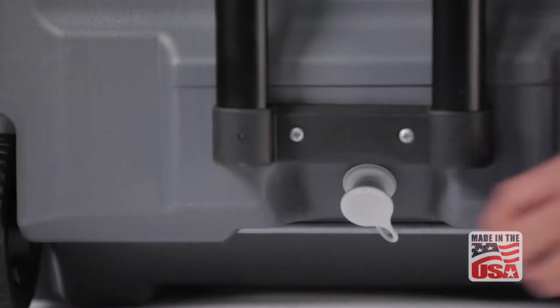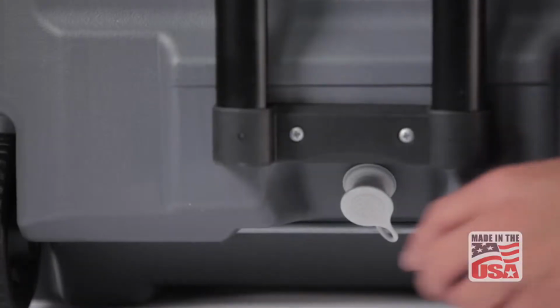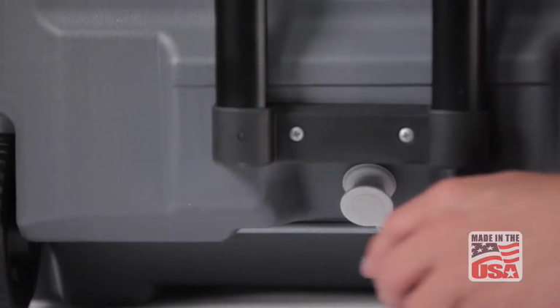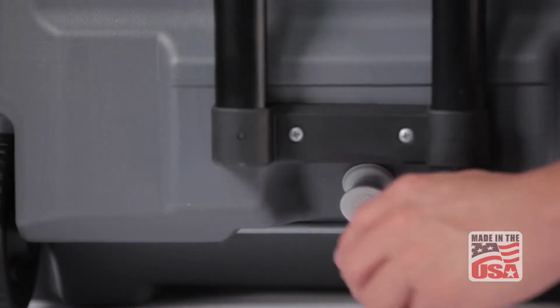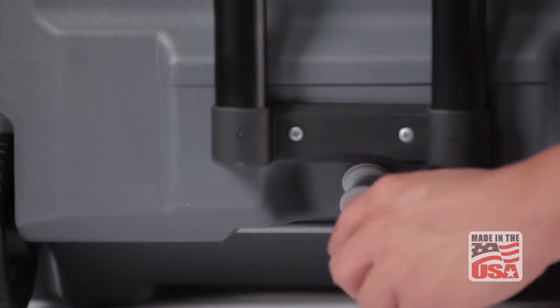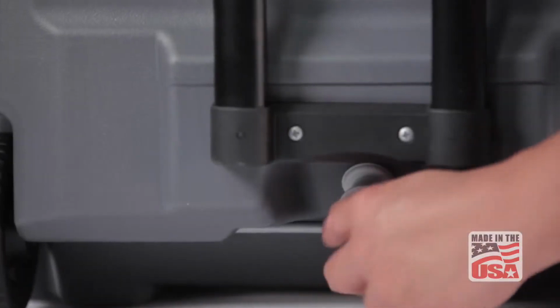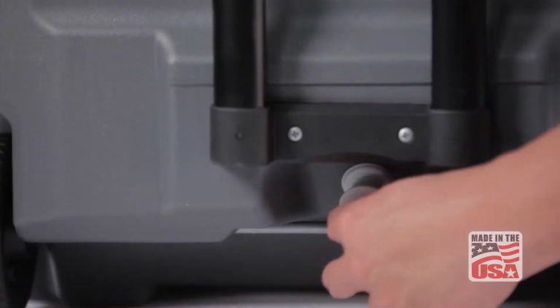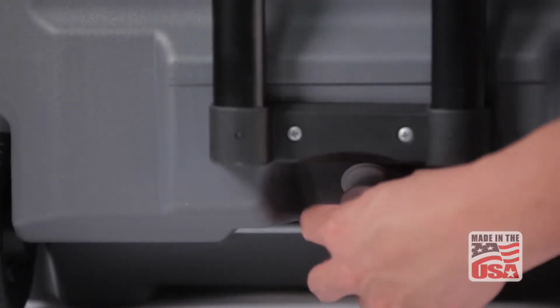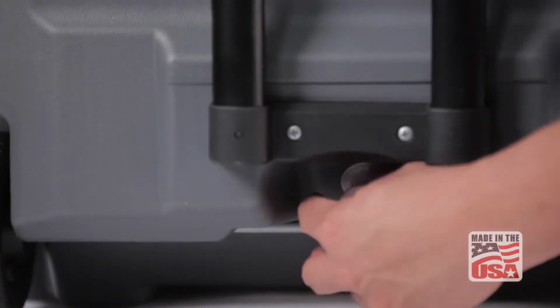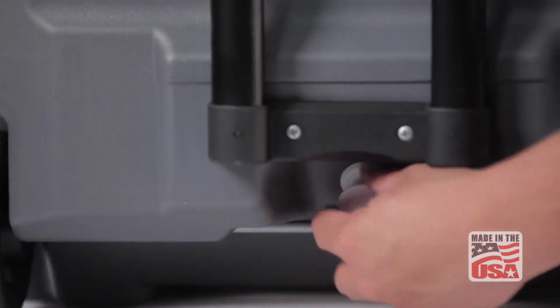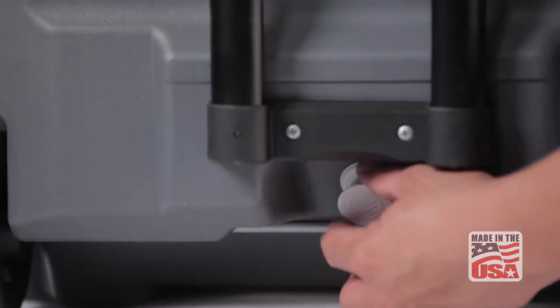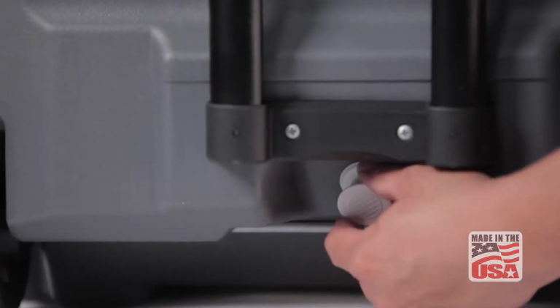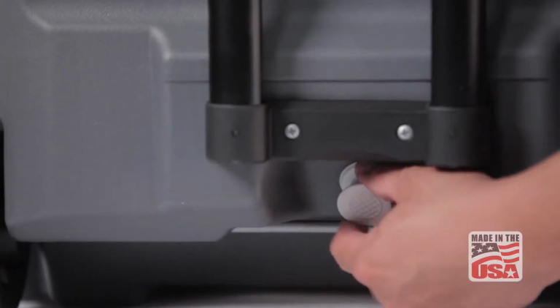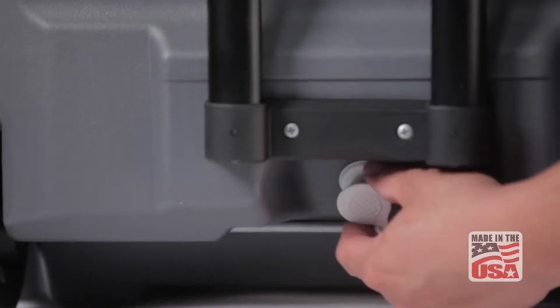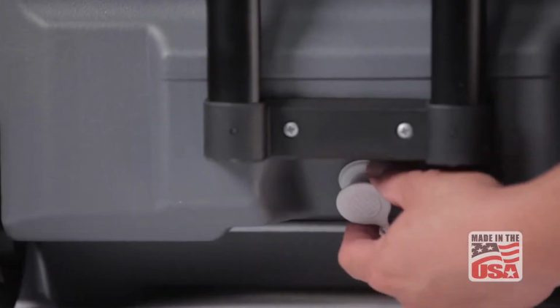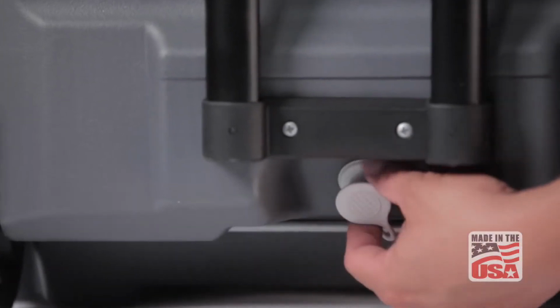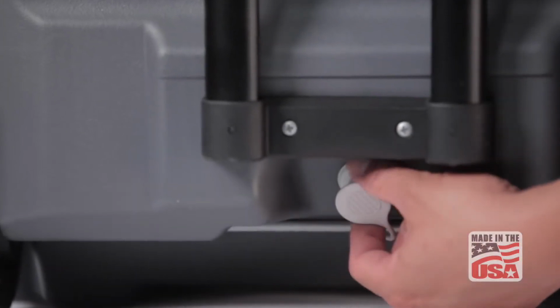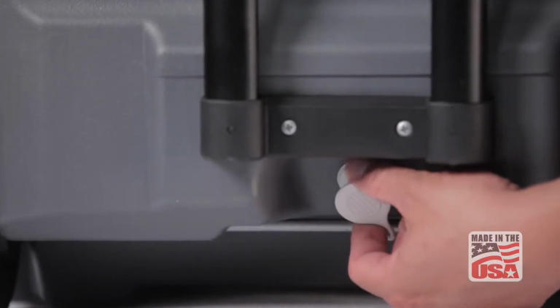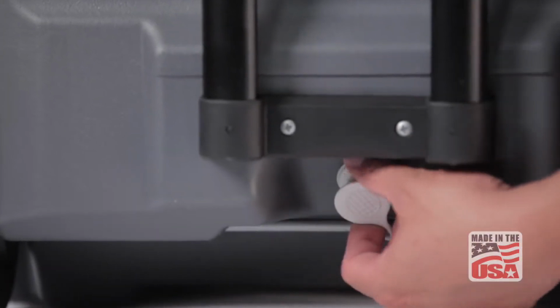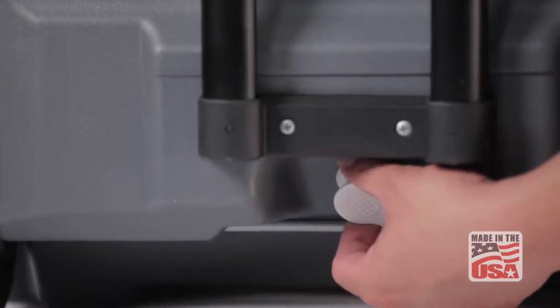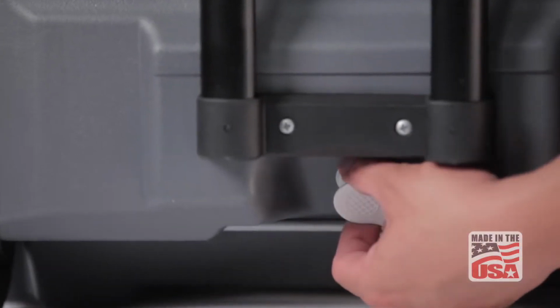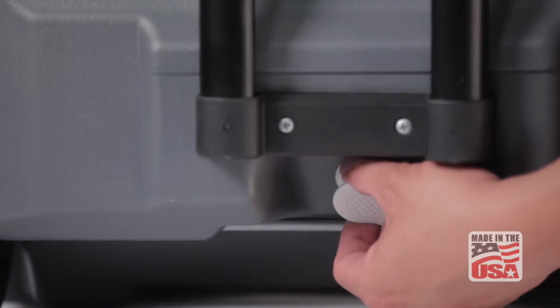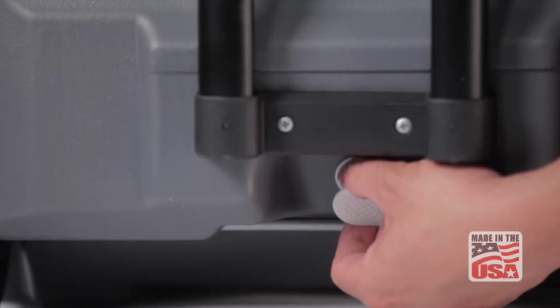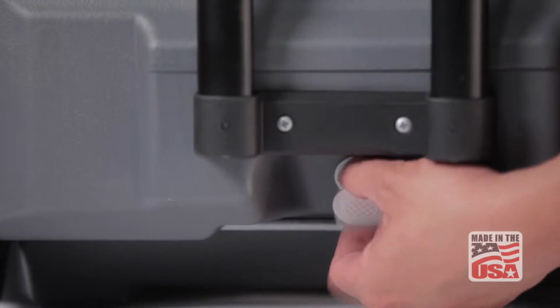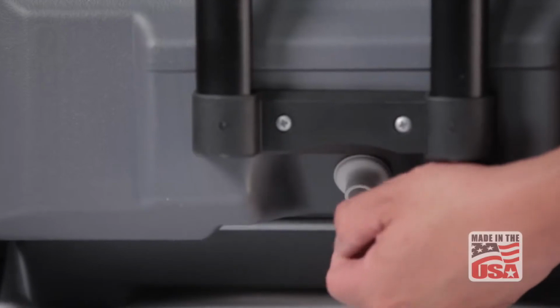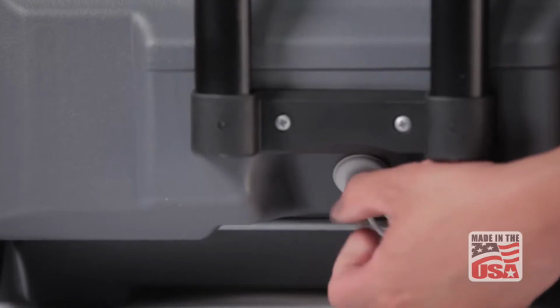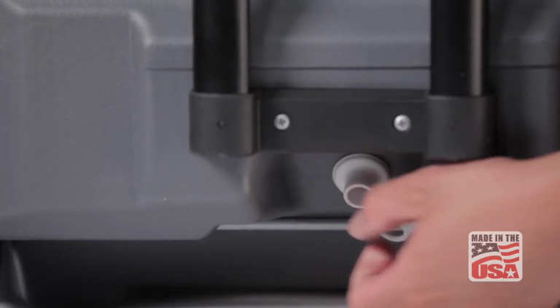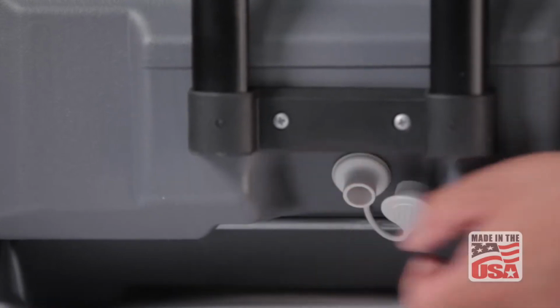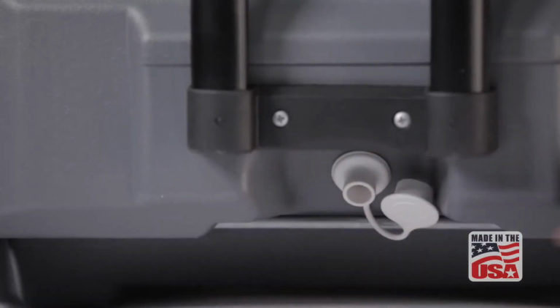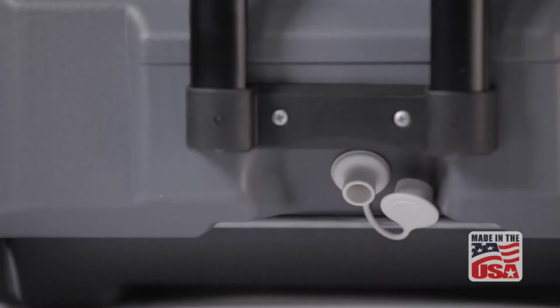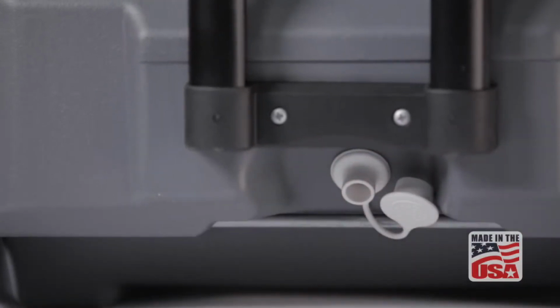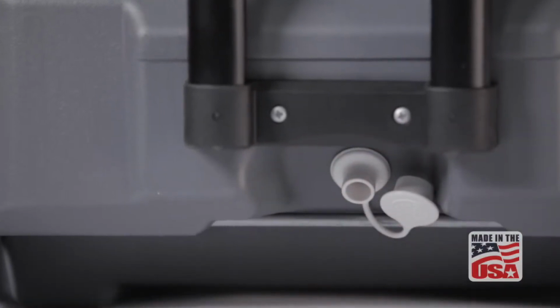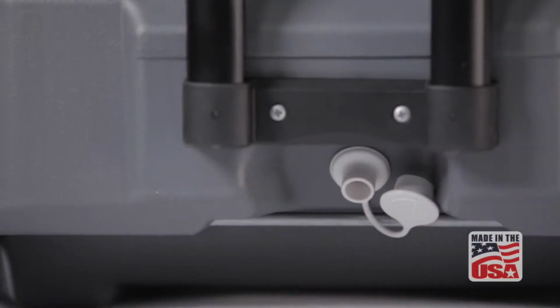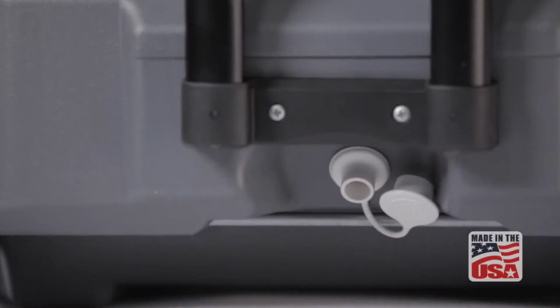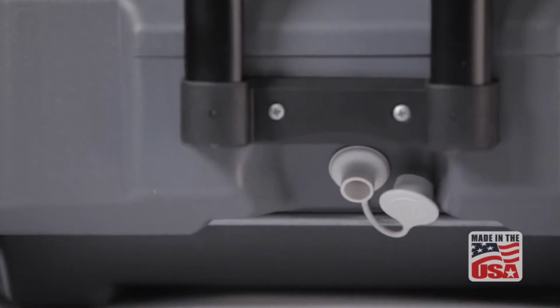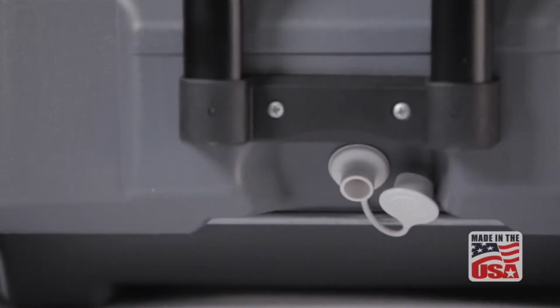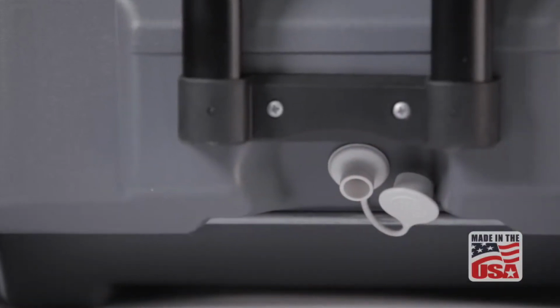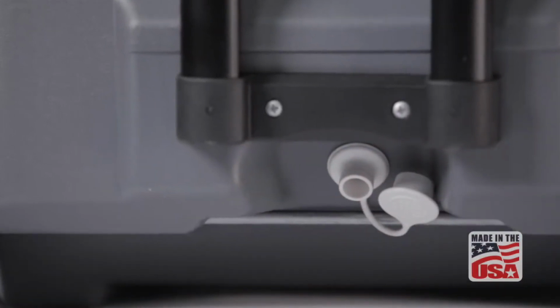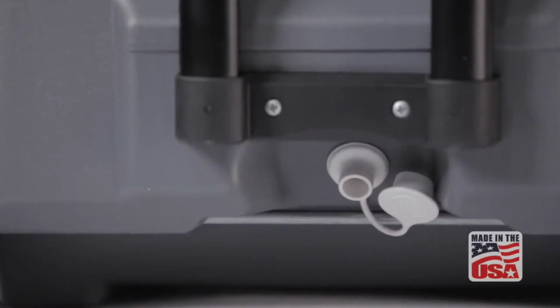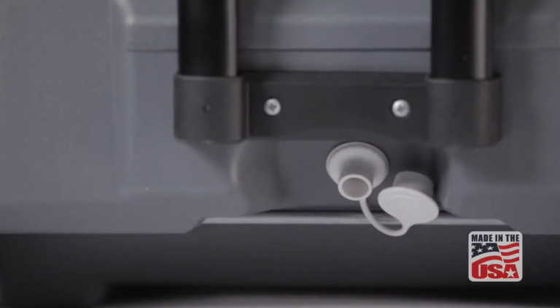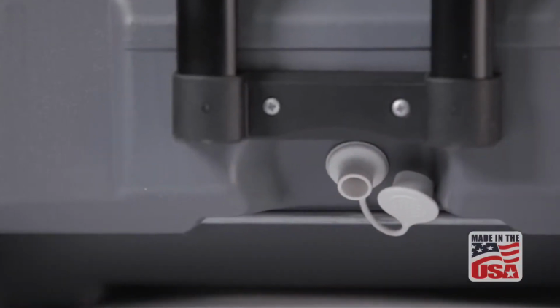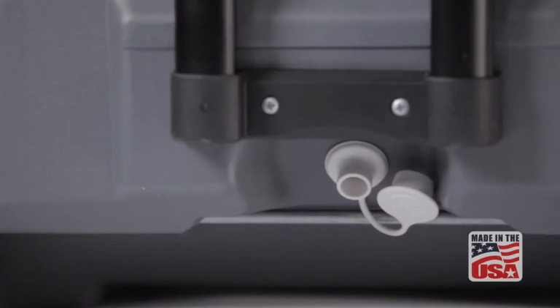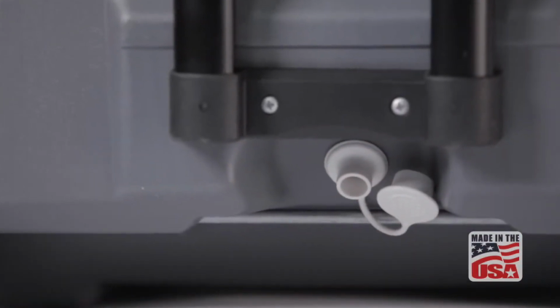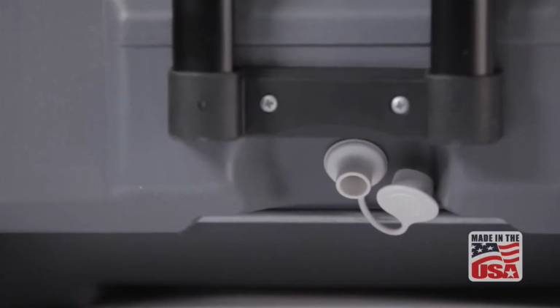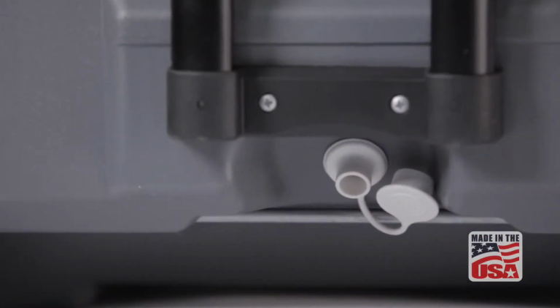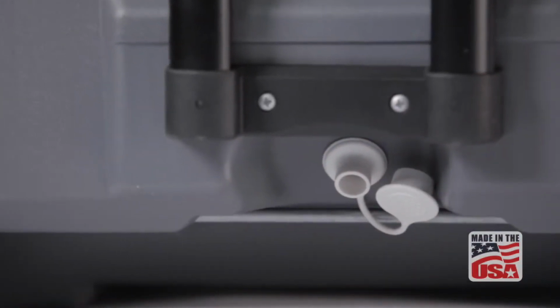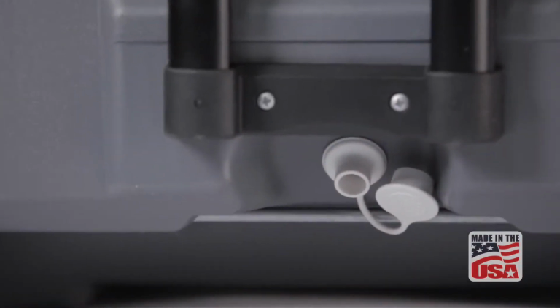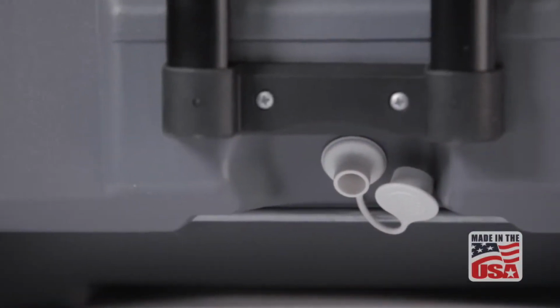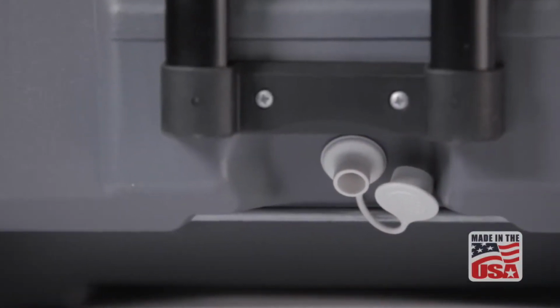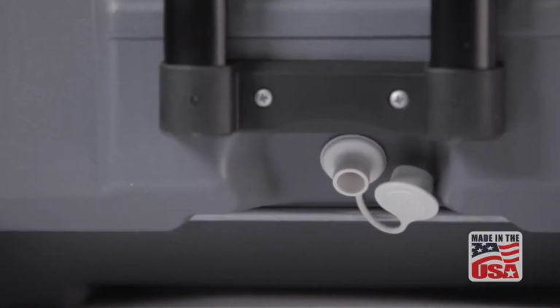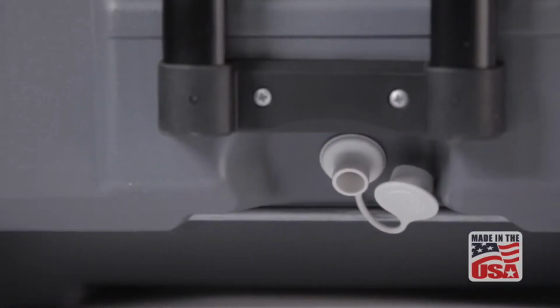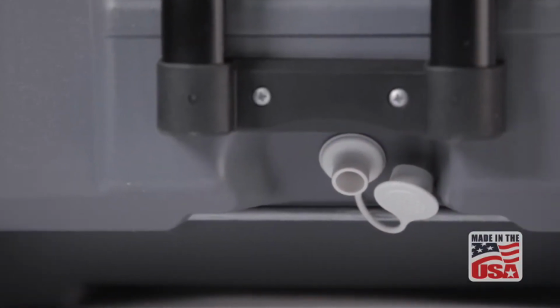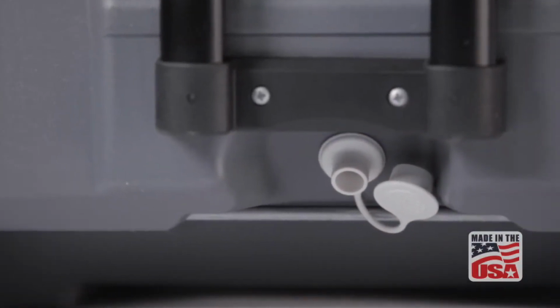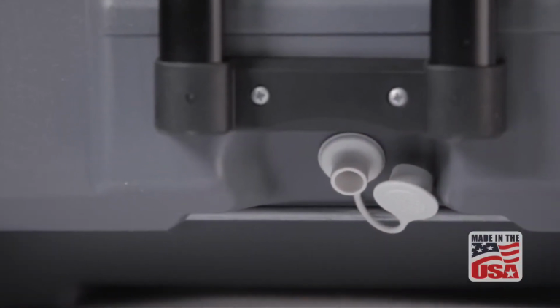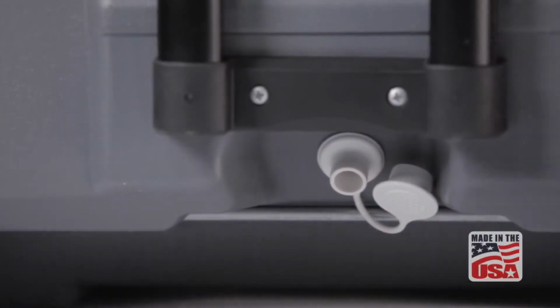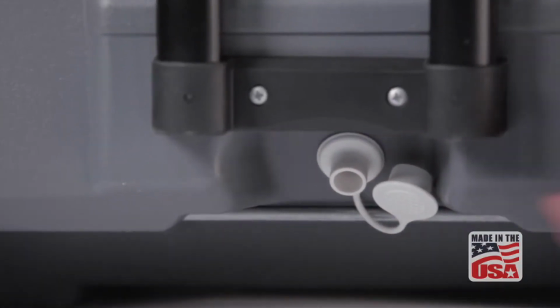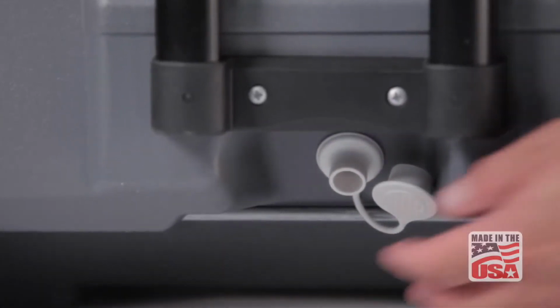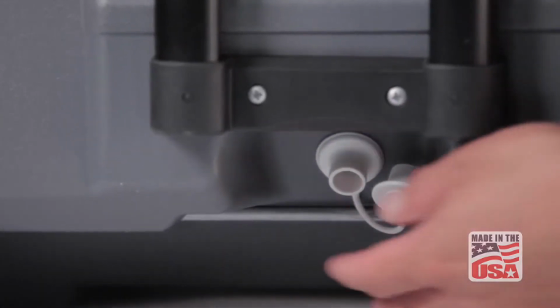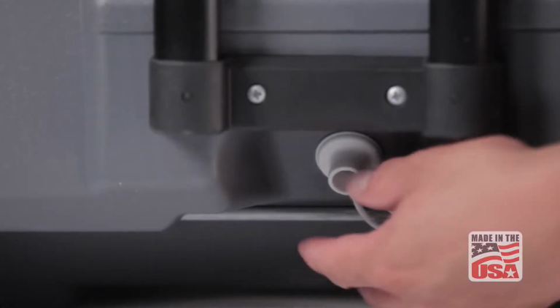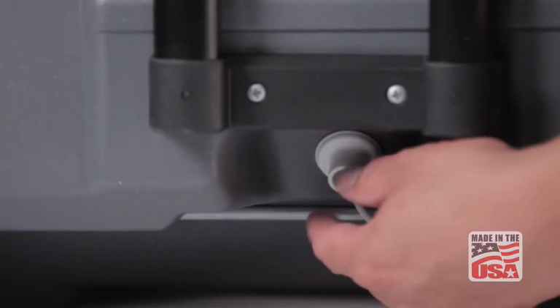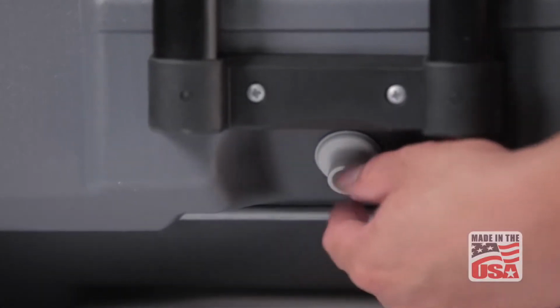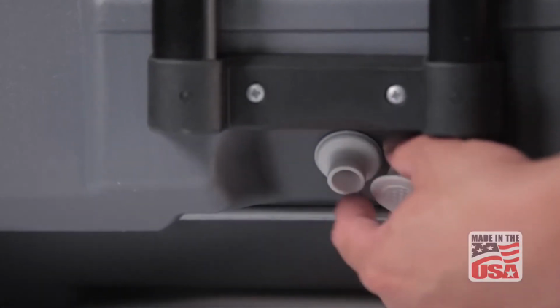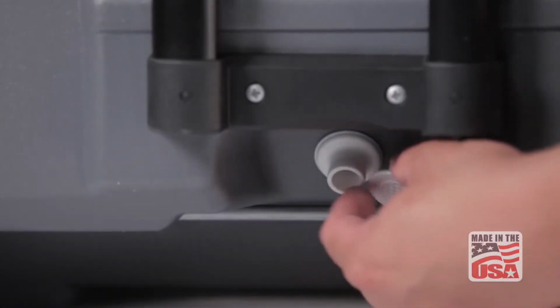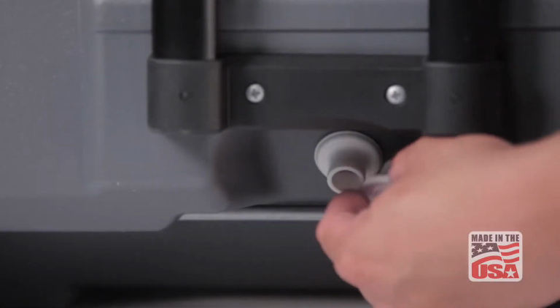A triple snap, leak-resistant drain plug in the back of the Quantum 52 Roller allows for quick and easy draining of melted ice.